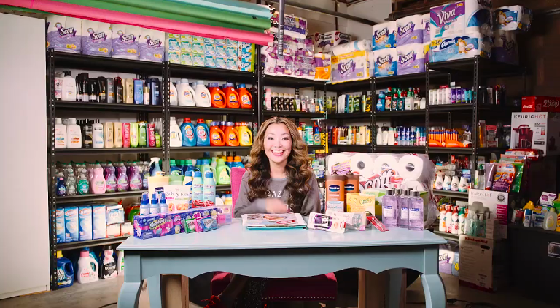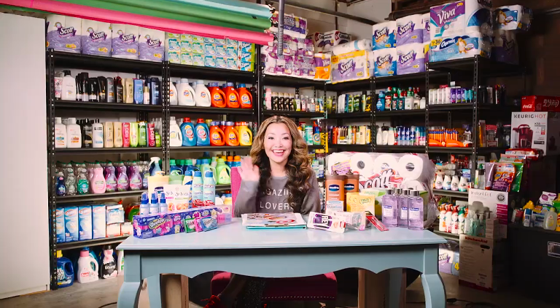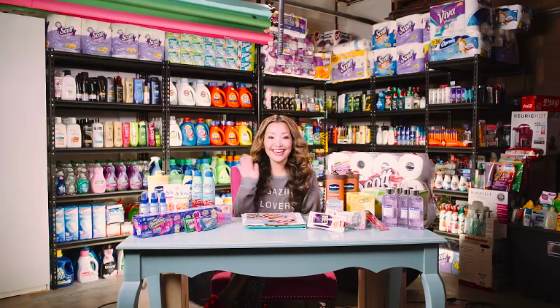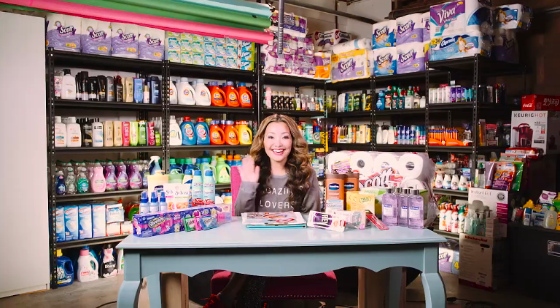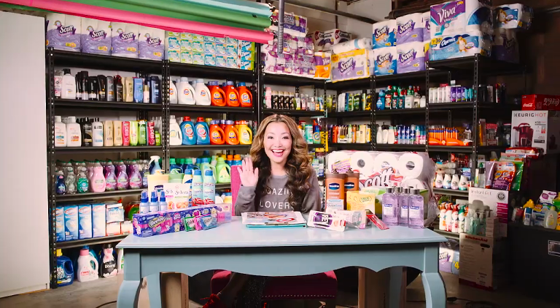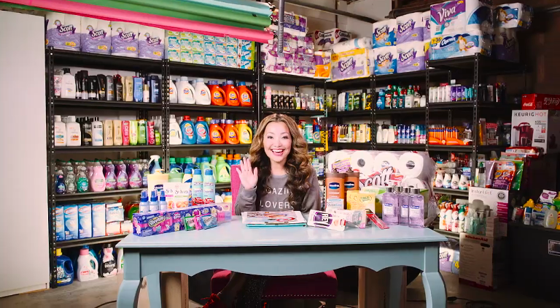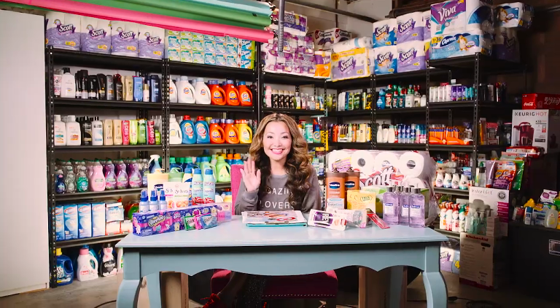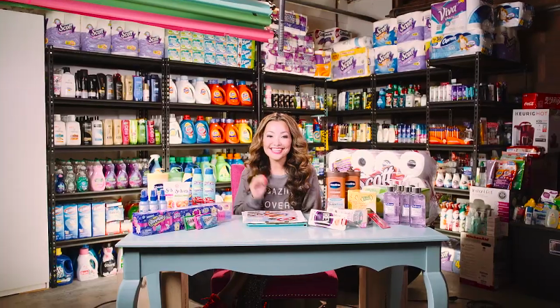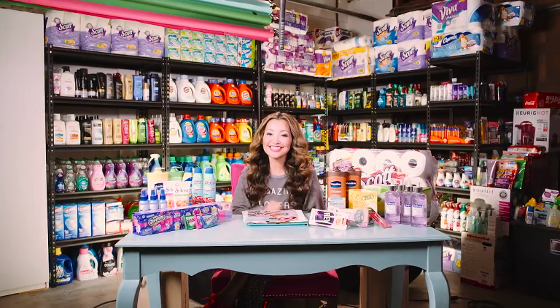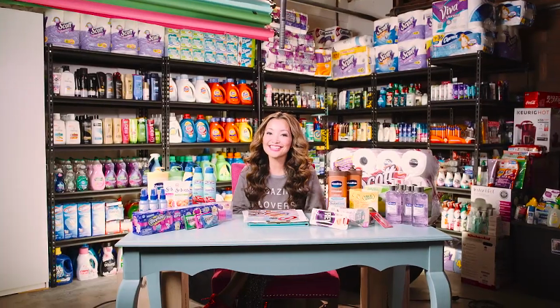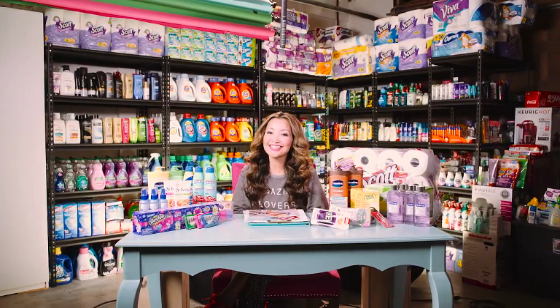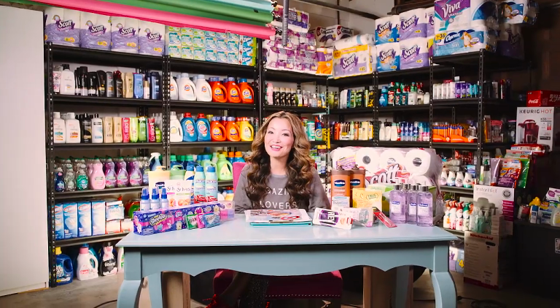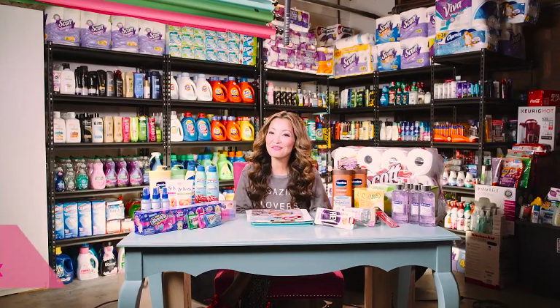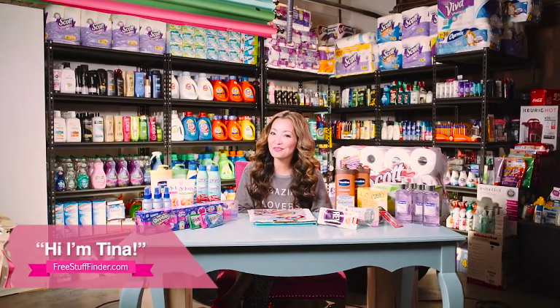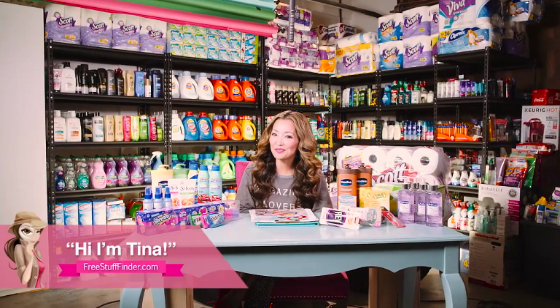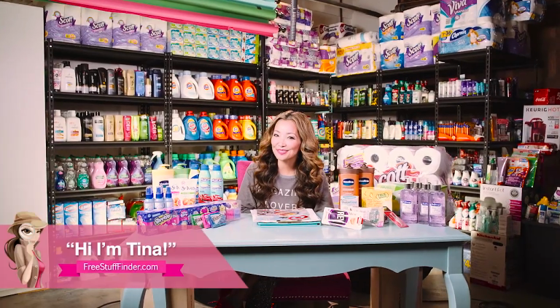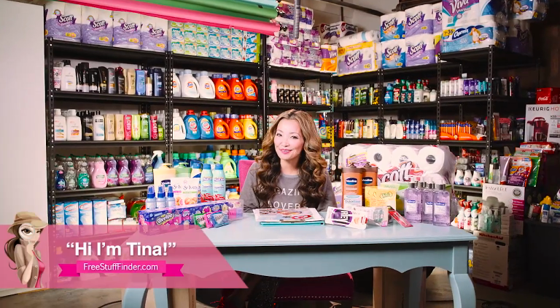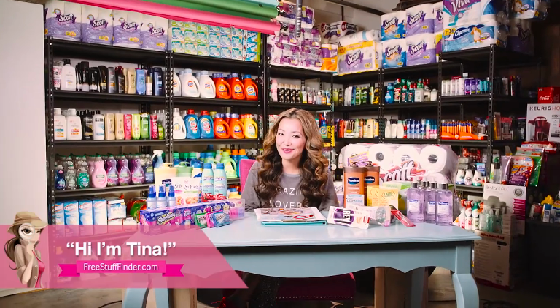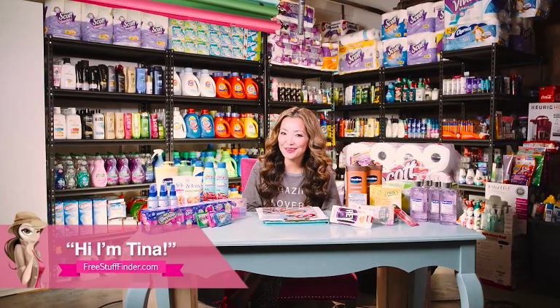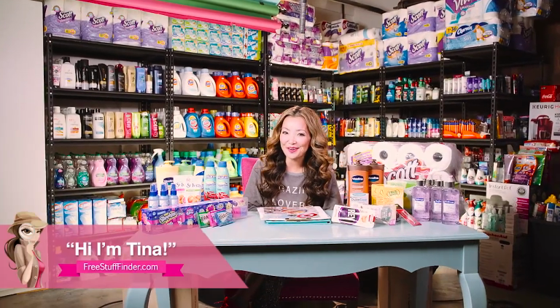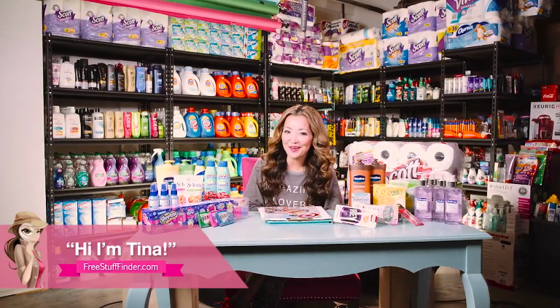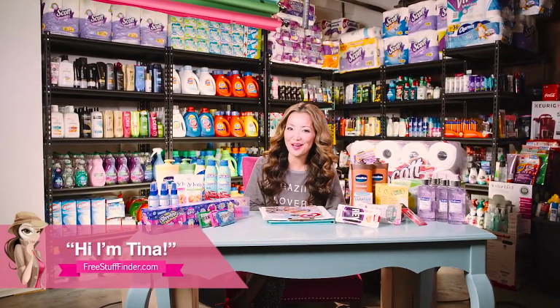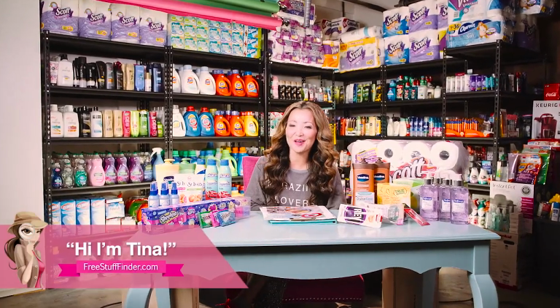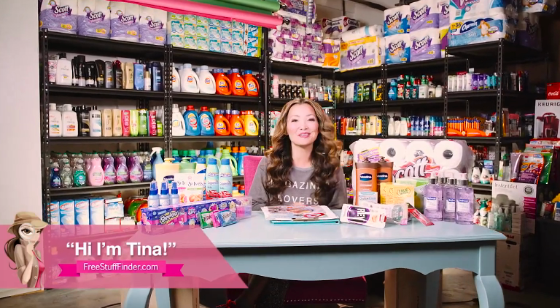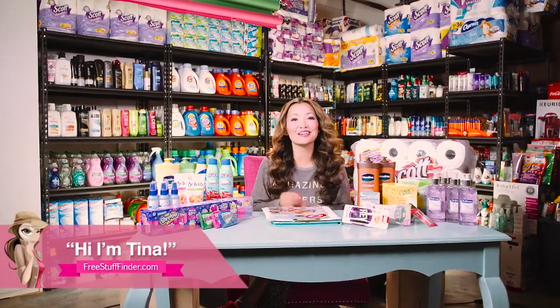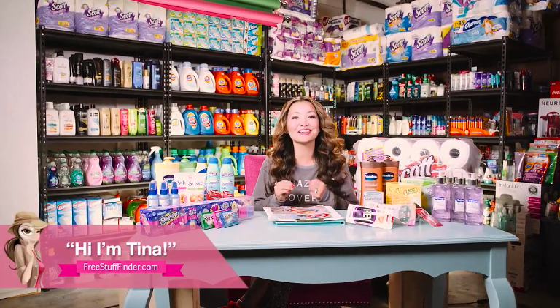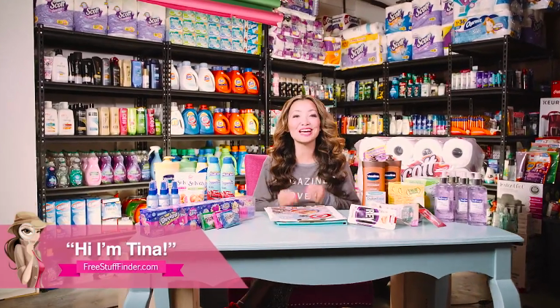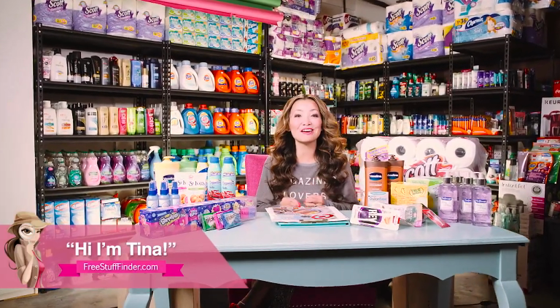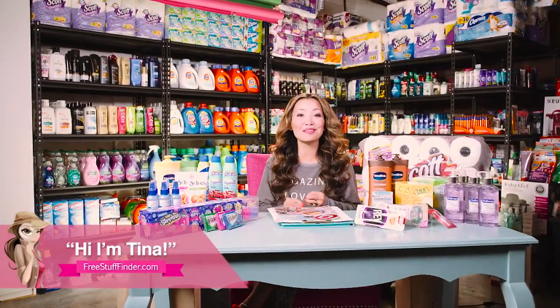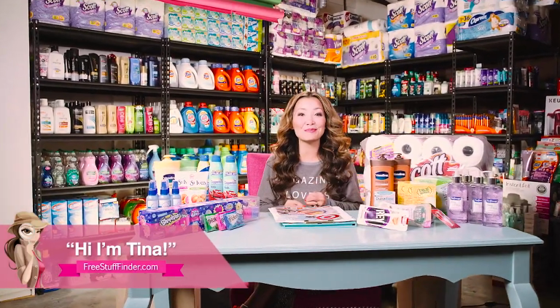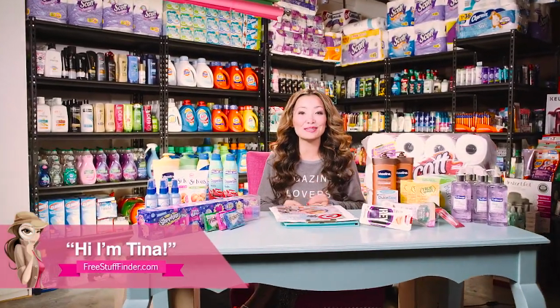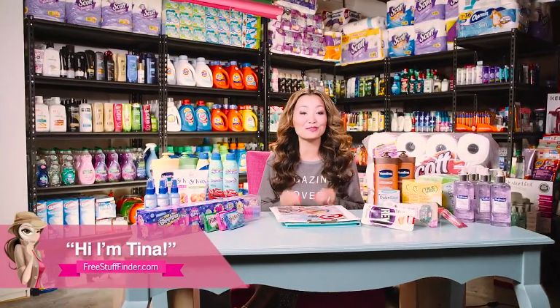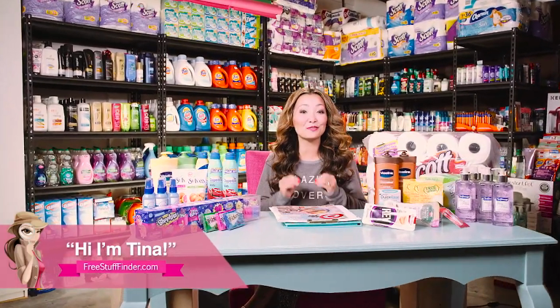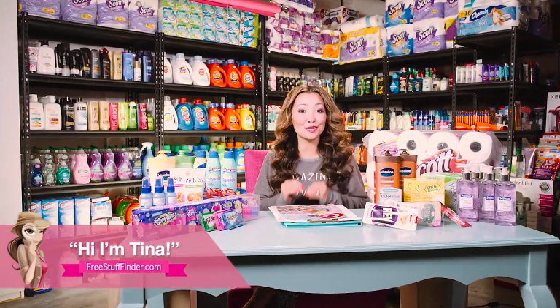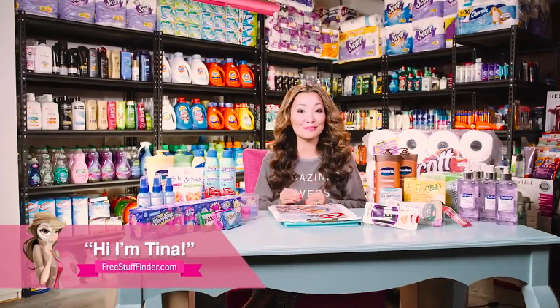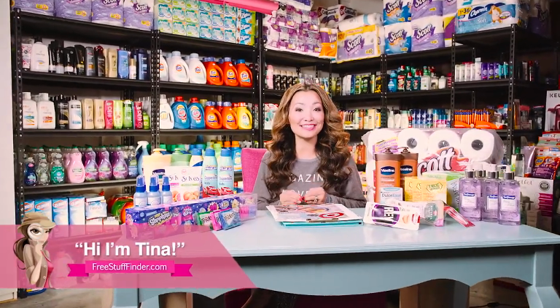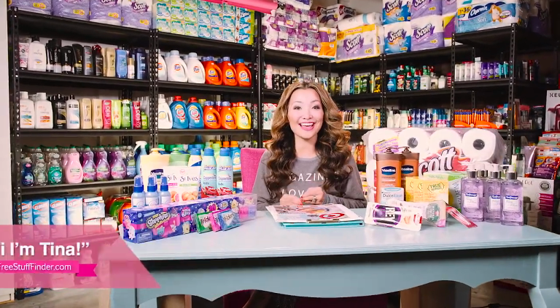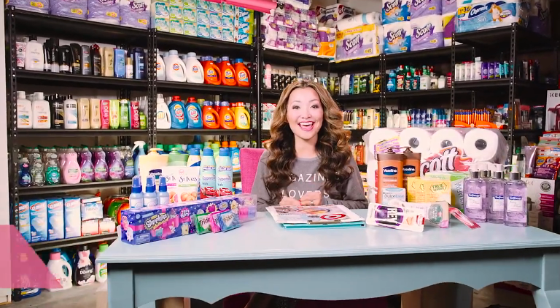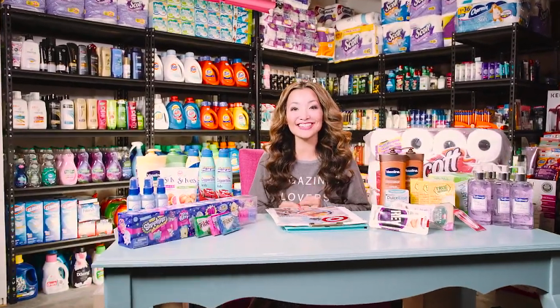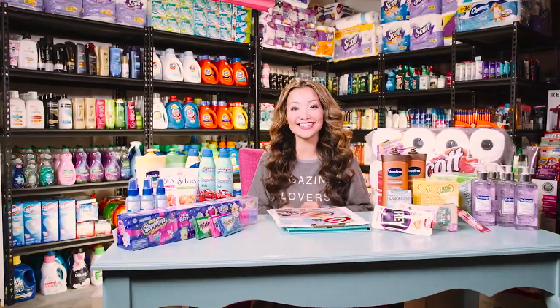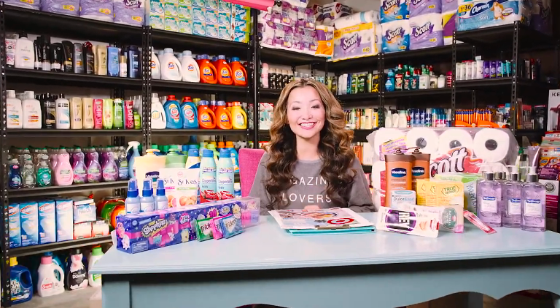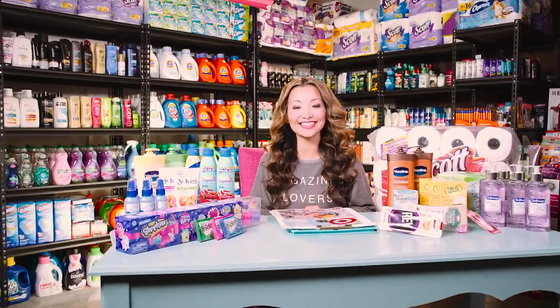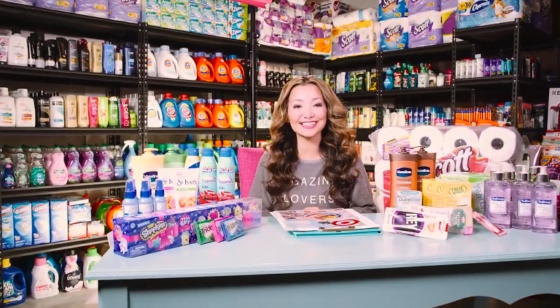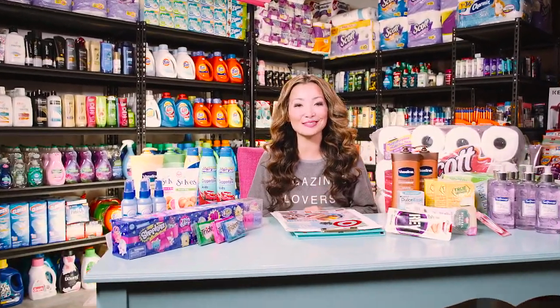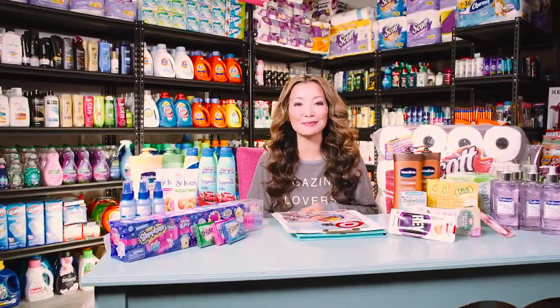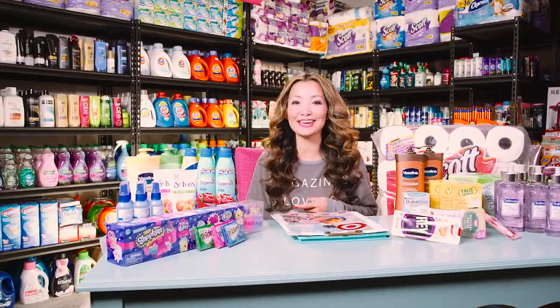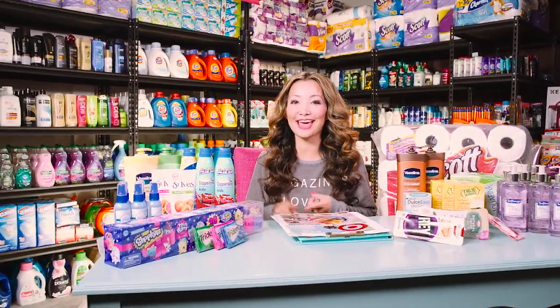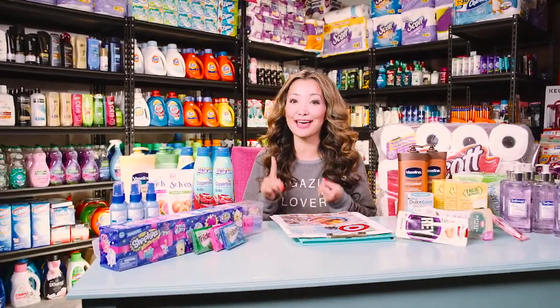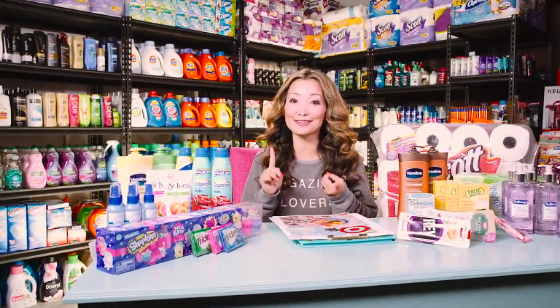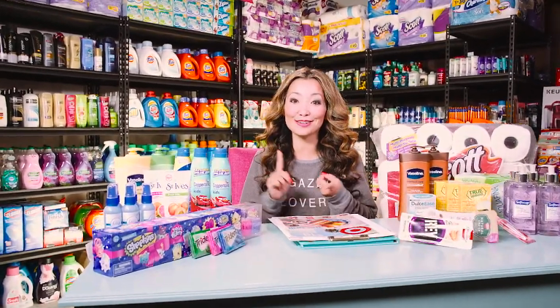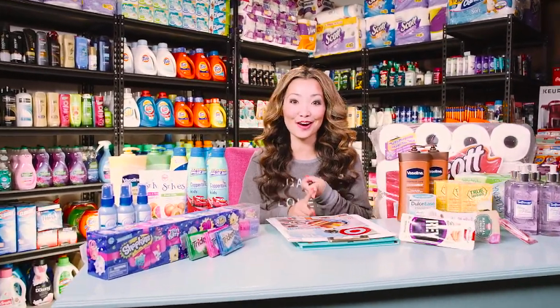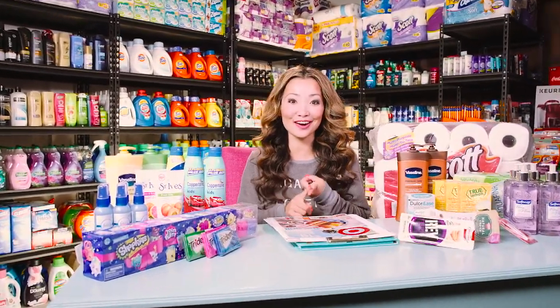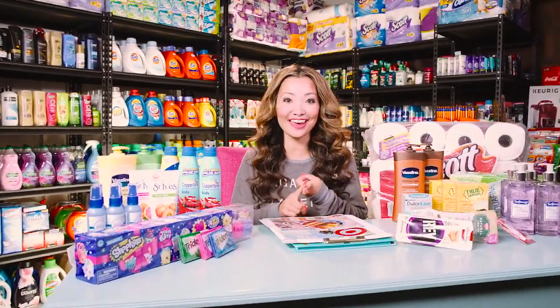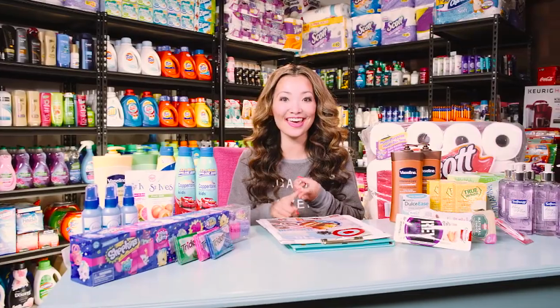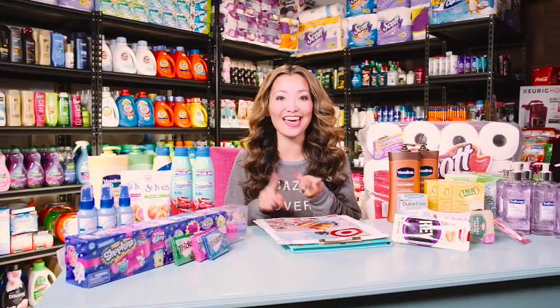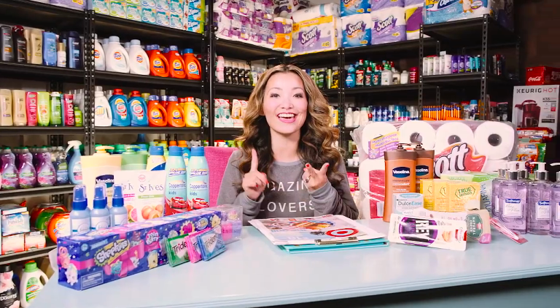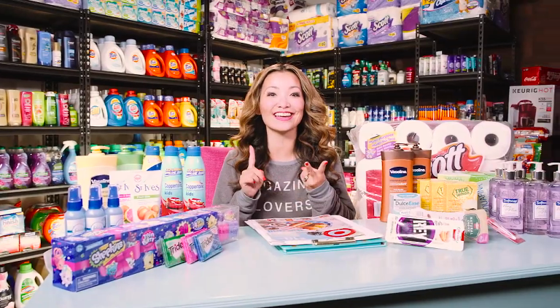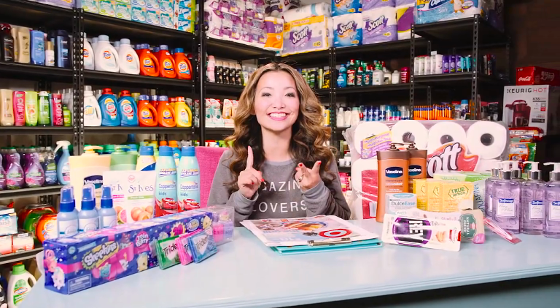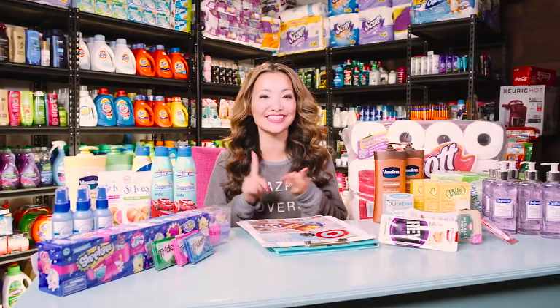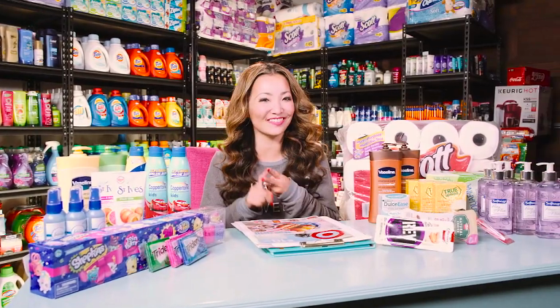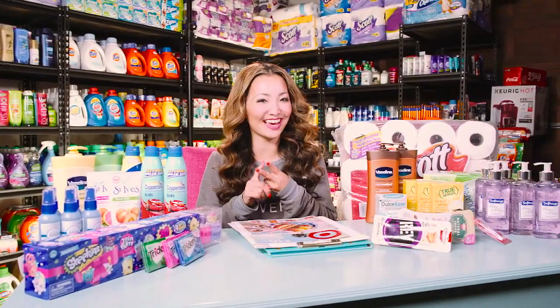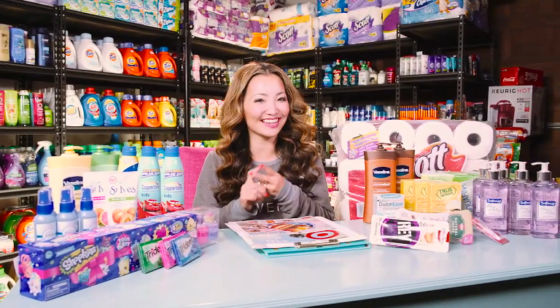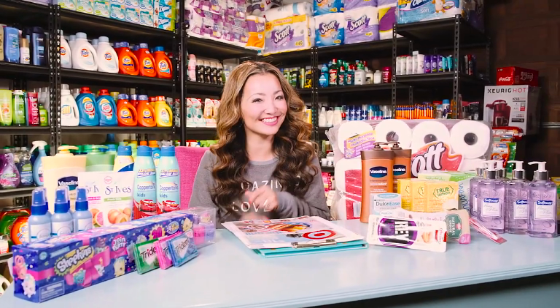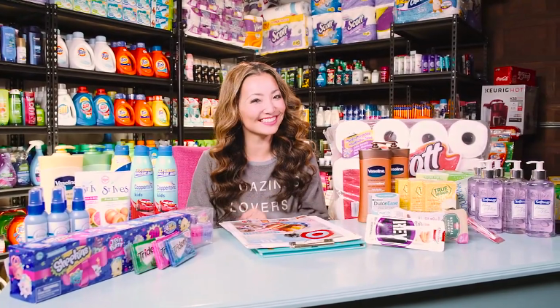Hey guys, it's Tina from FreeStuffFinder.com here to cover the best freebies and deals this week at Target and CVS.